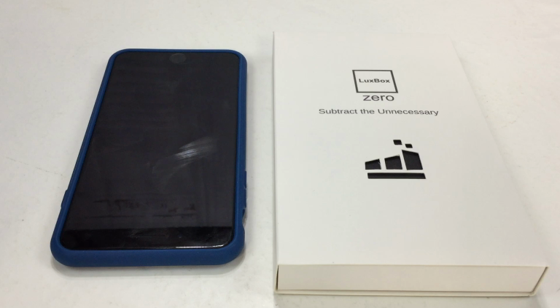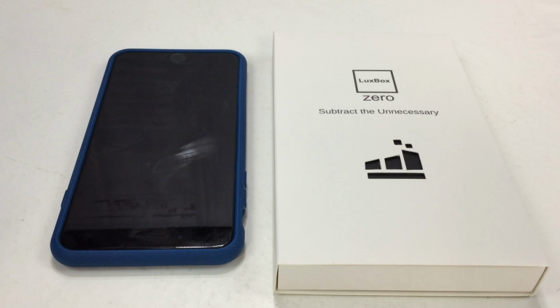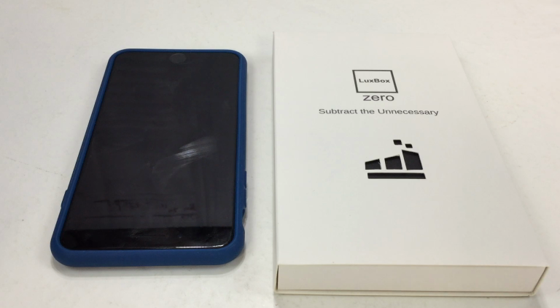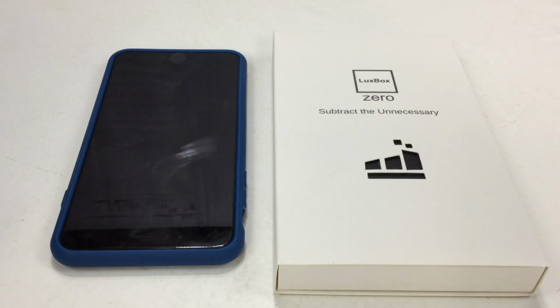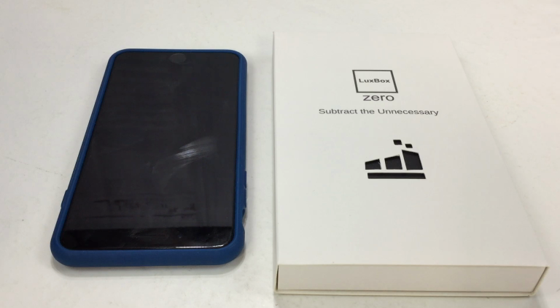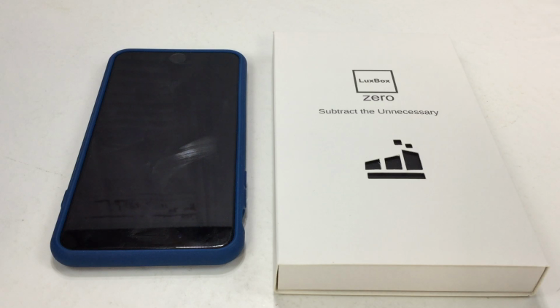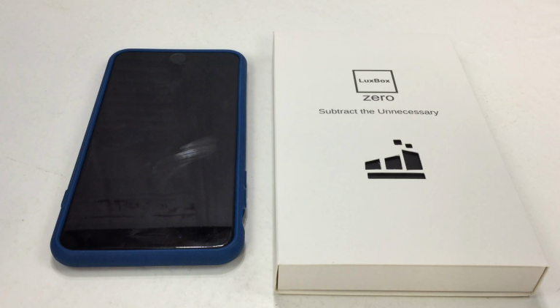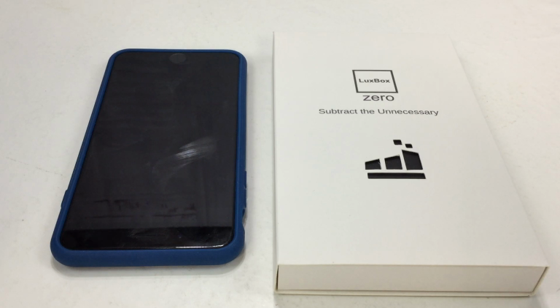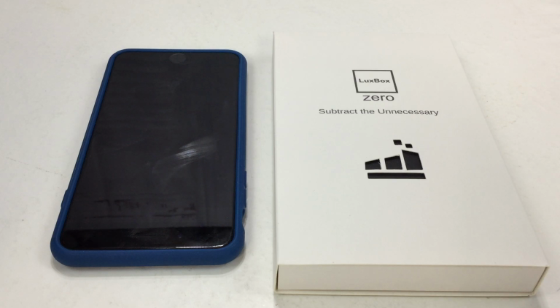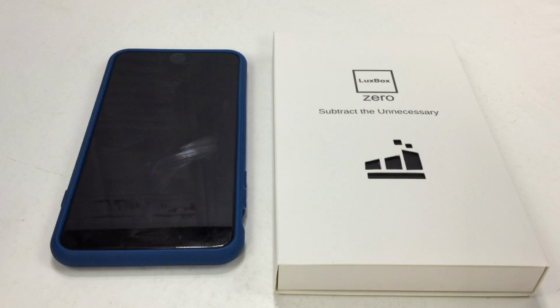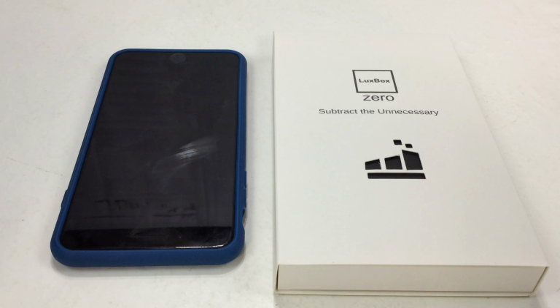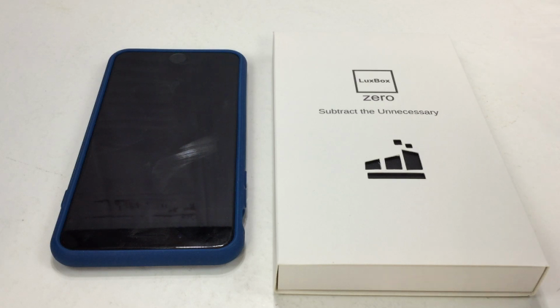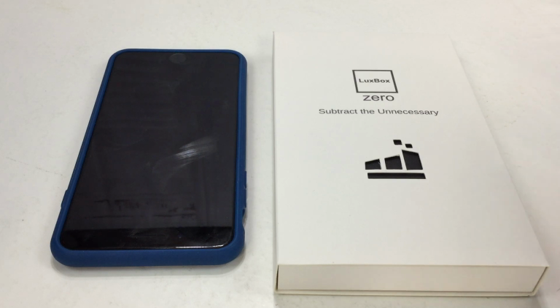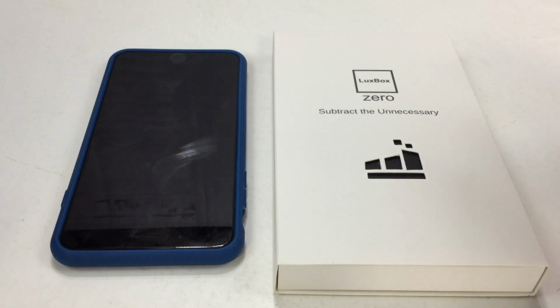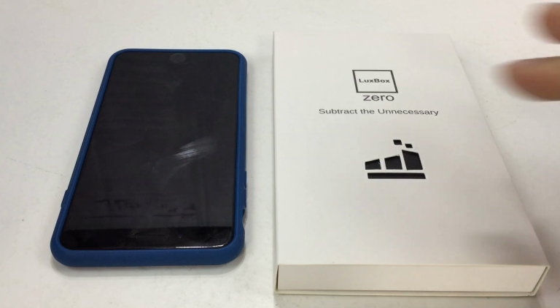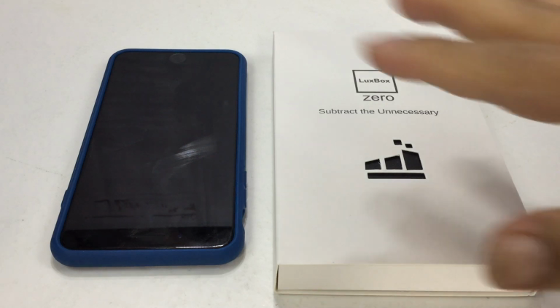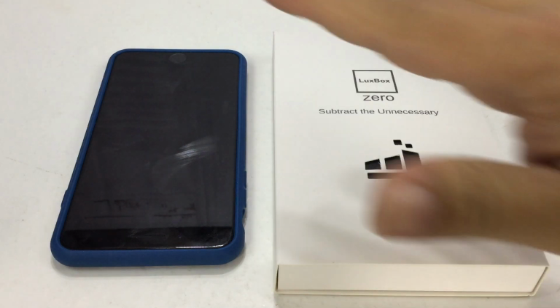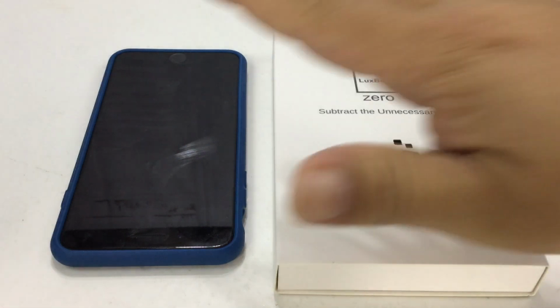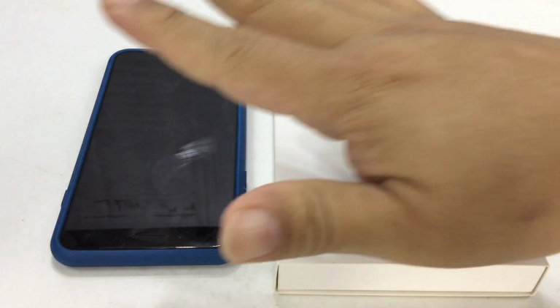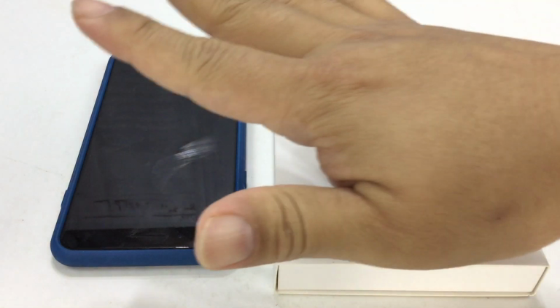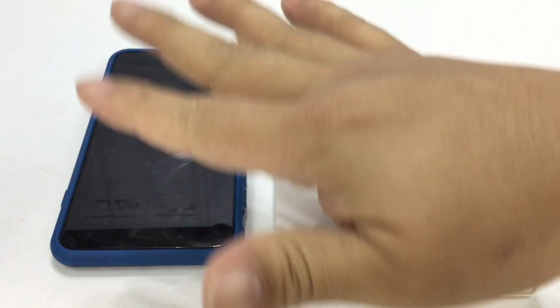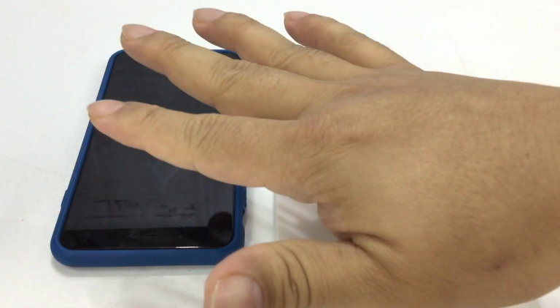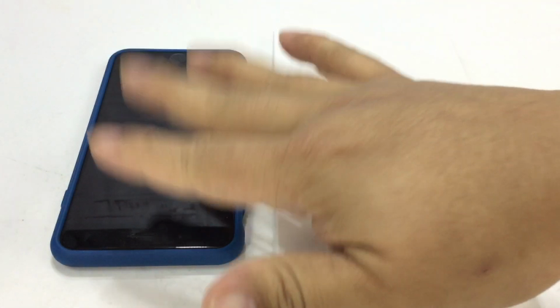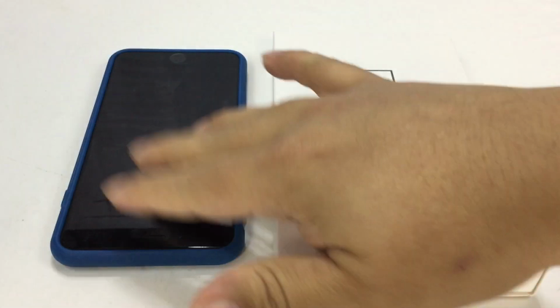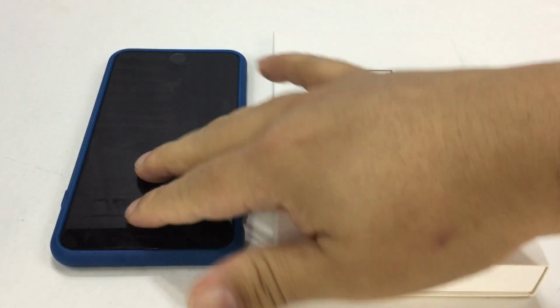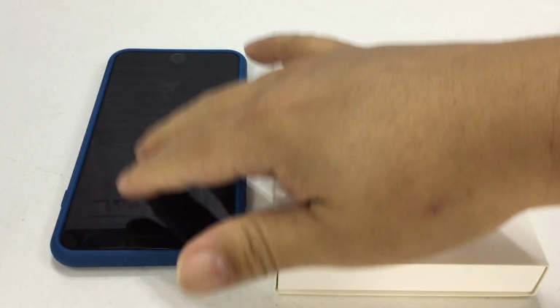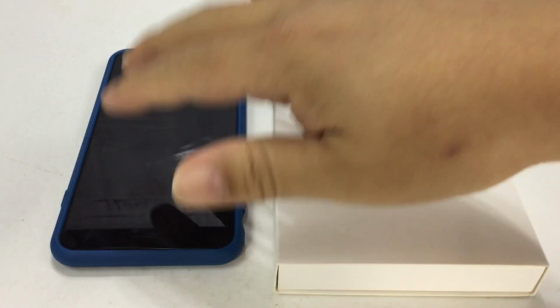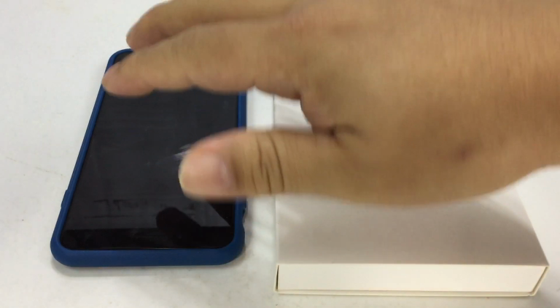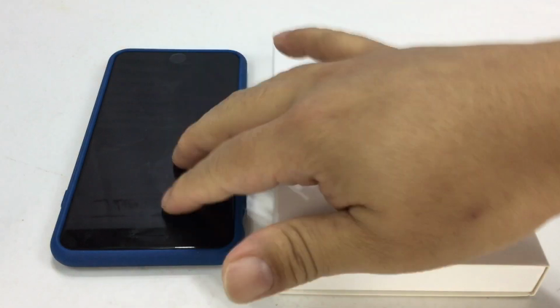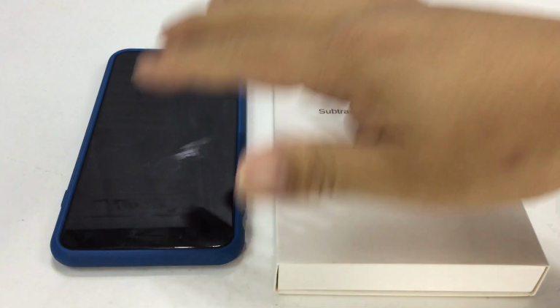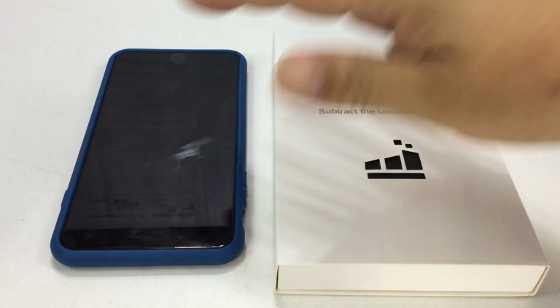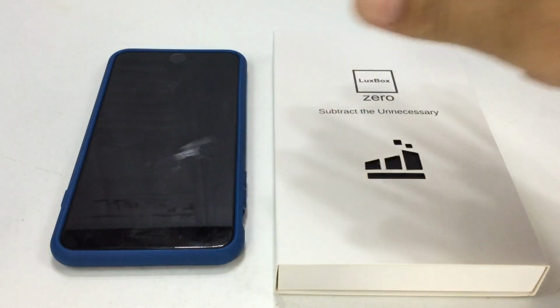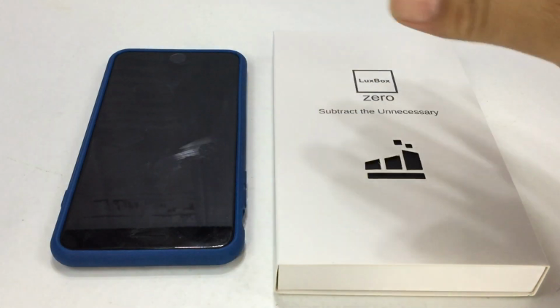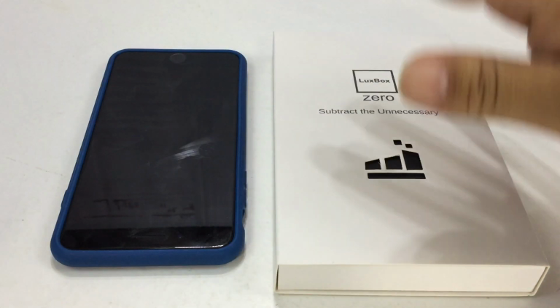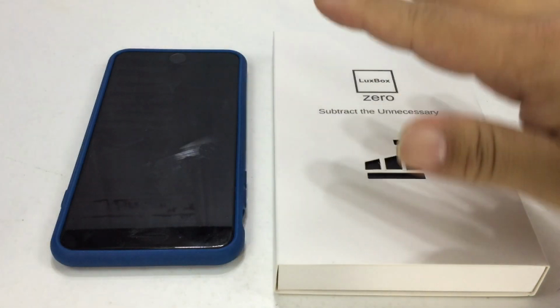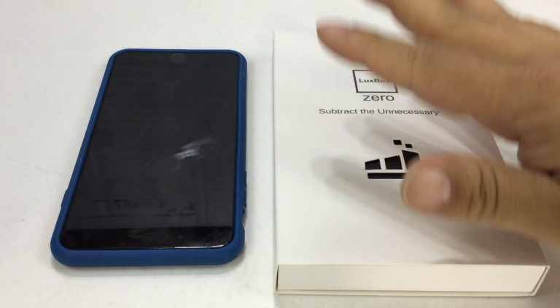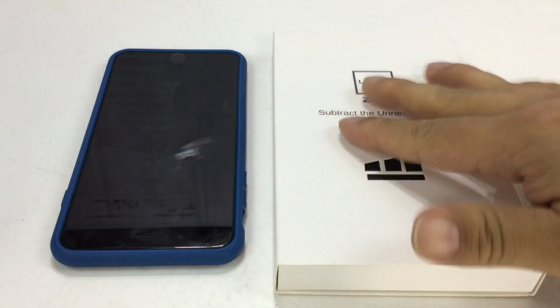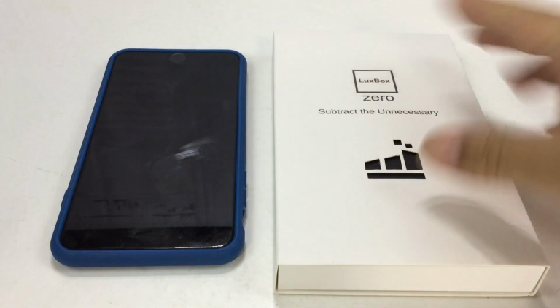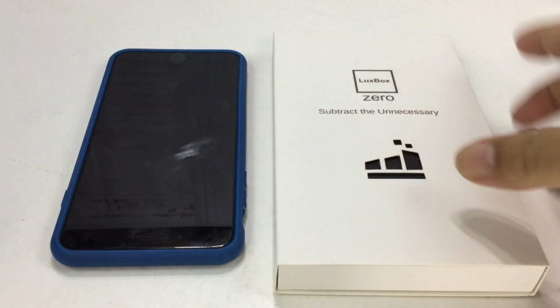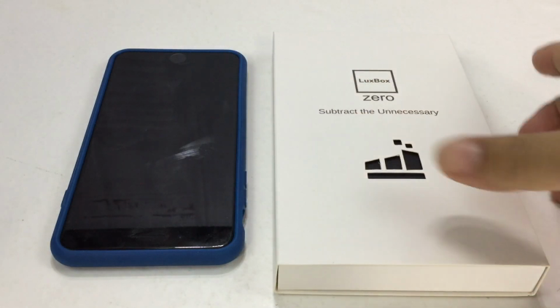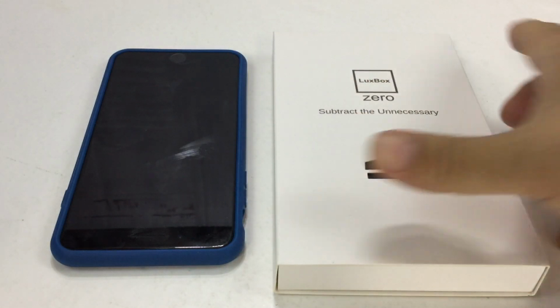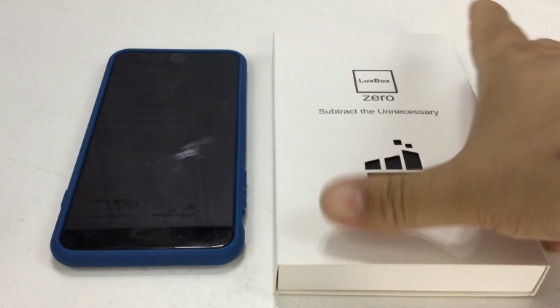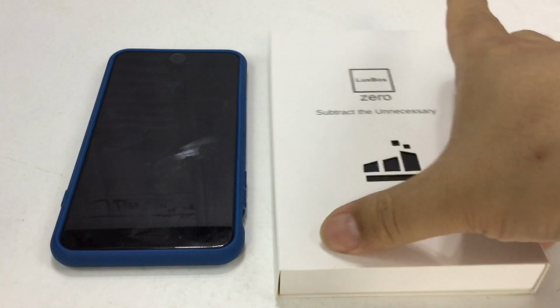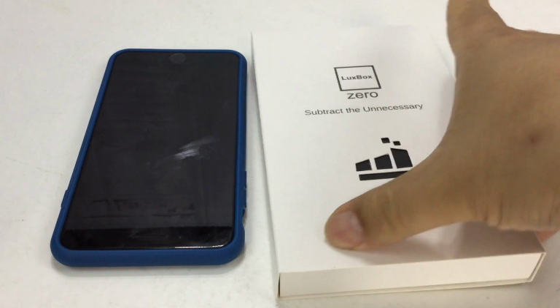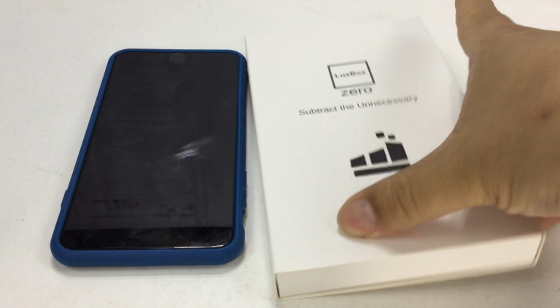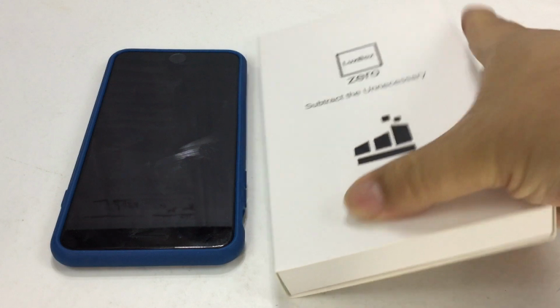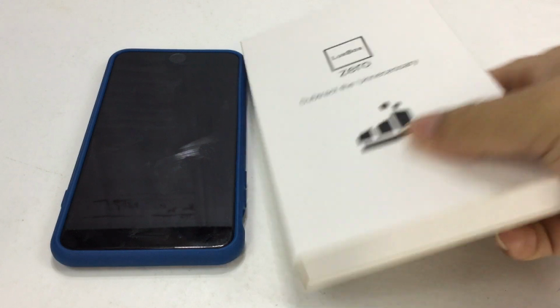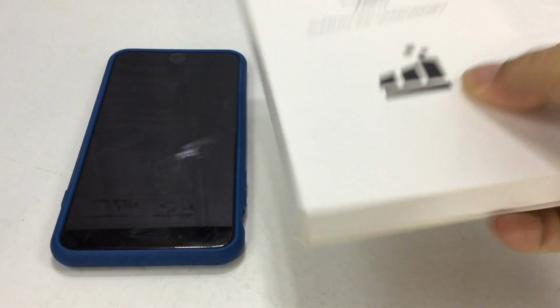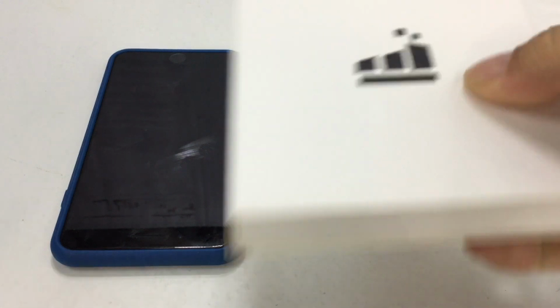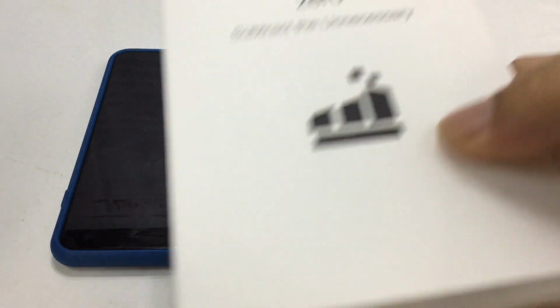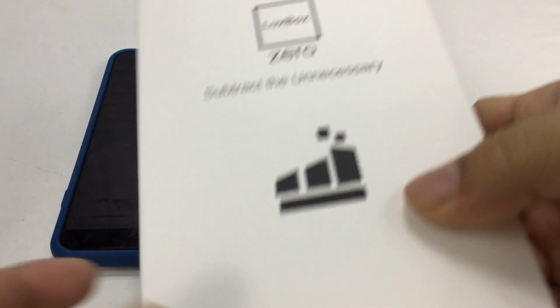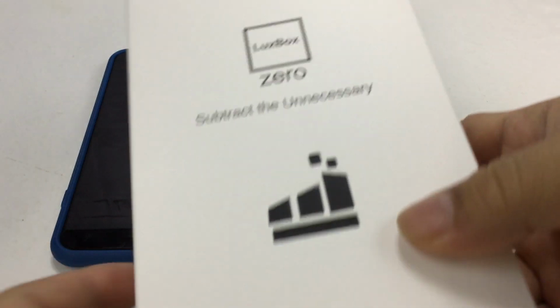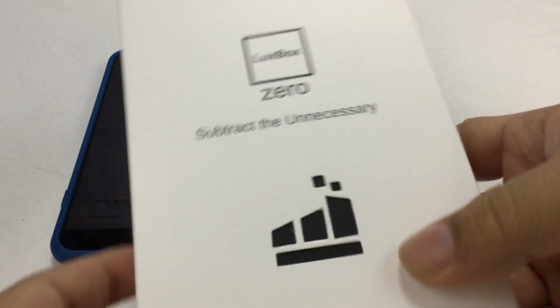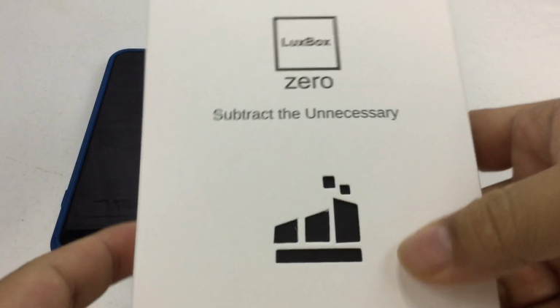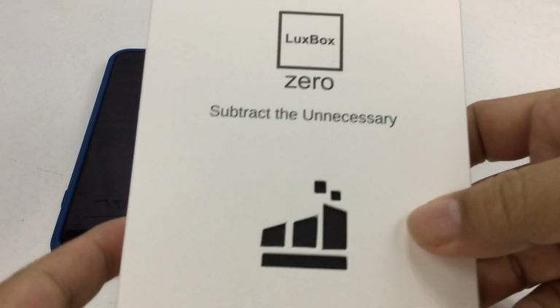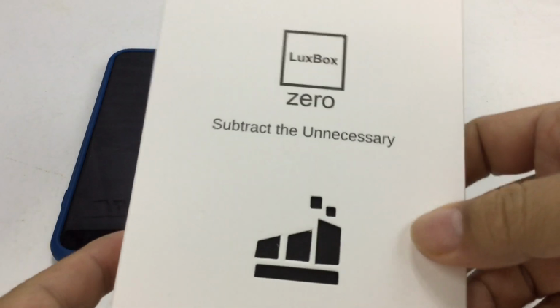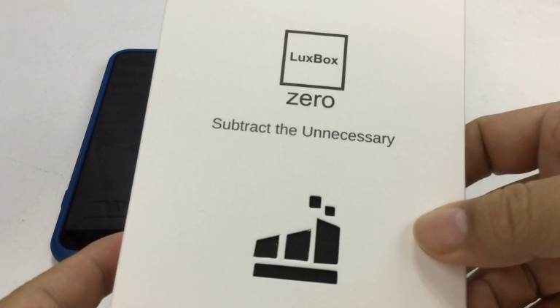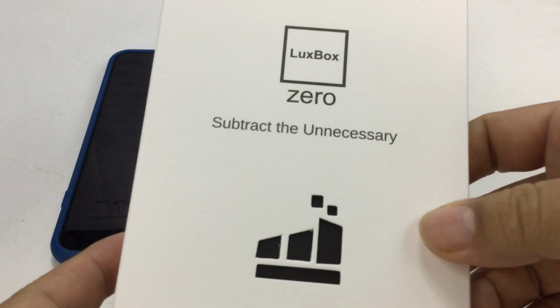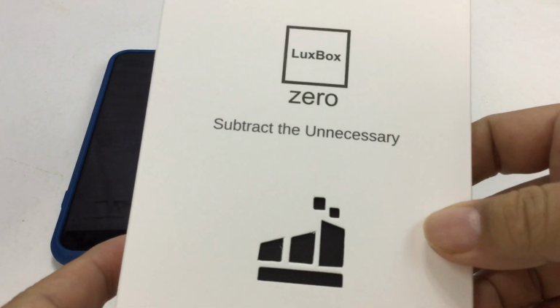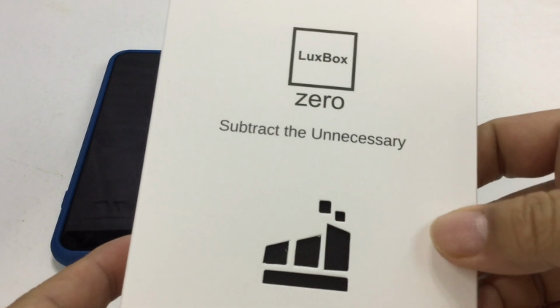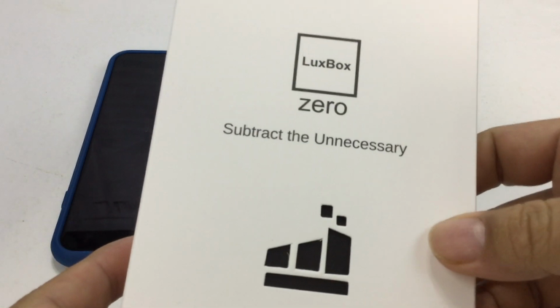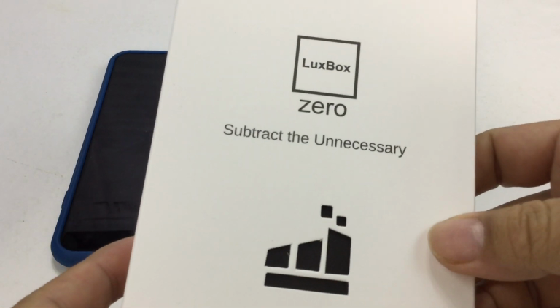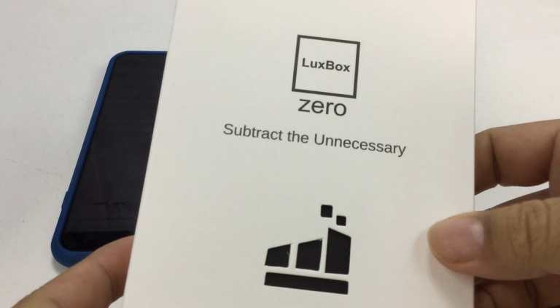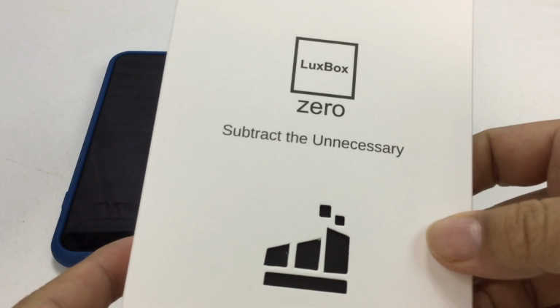What's up Panda Nation, Peter from Panda here. I've got my iPhone 7 Plus right here and I picked up this new case for it. It's by Luxbox Zero.